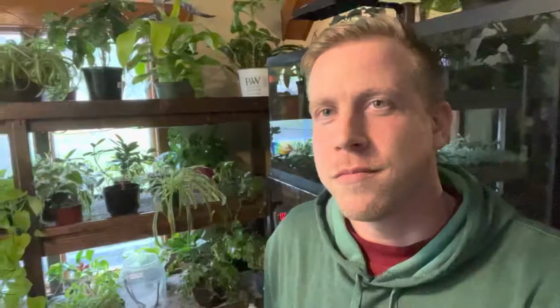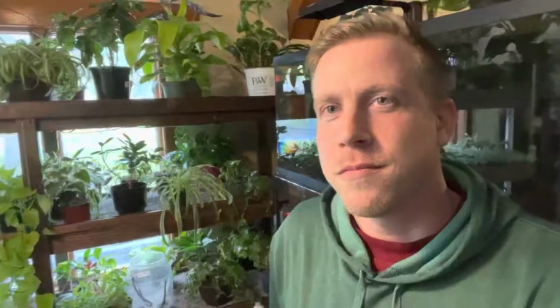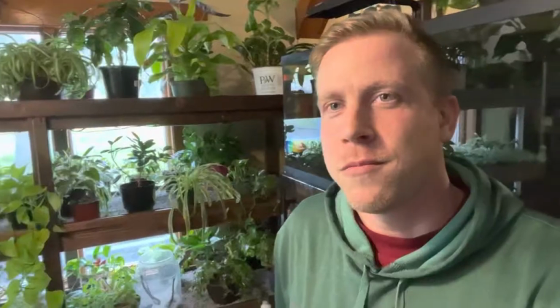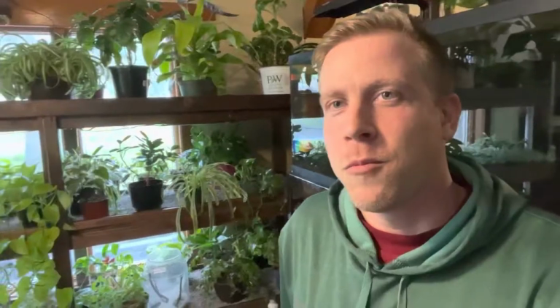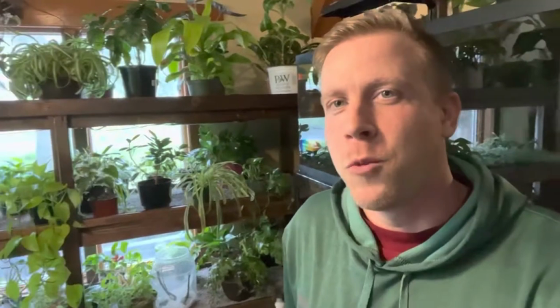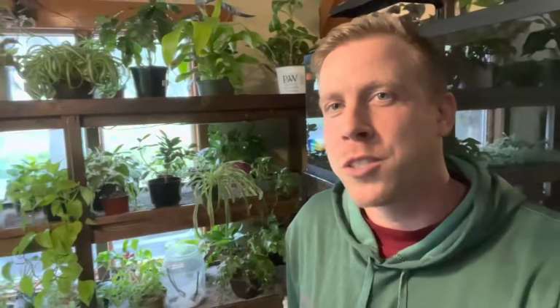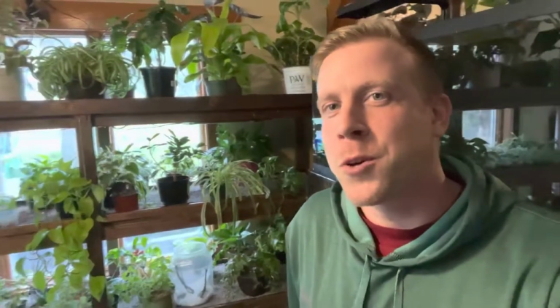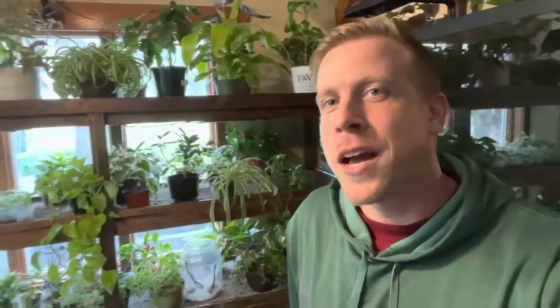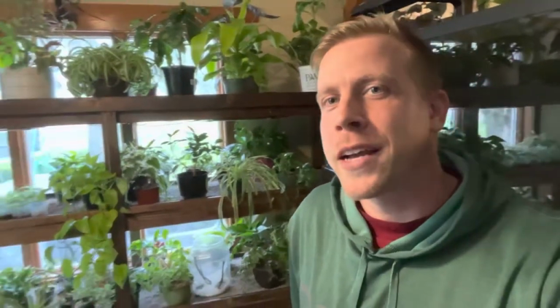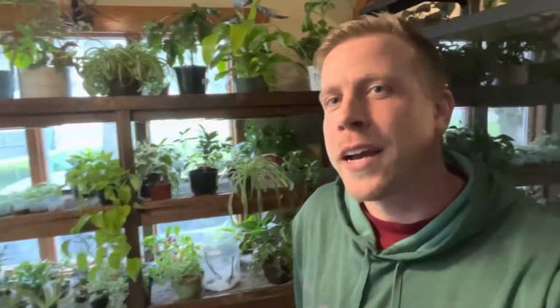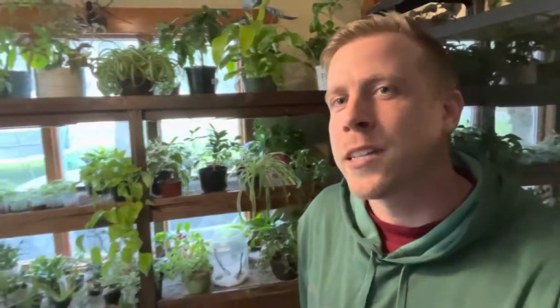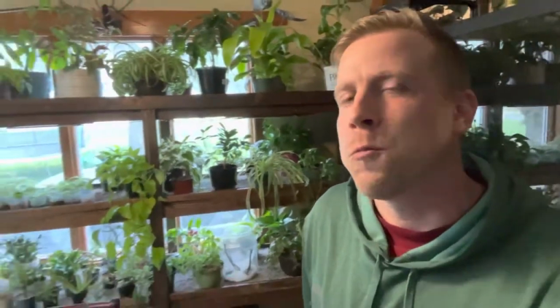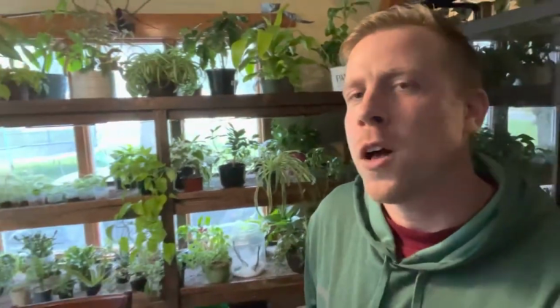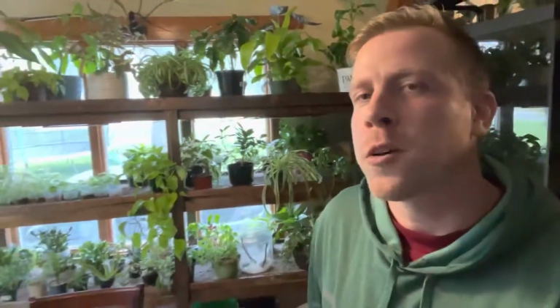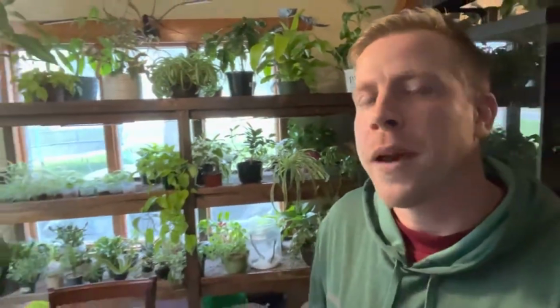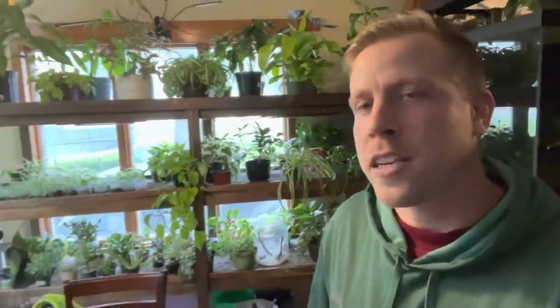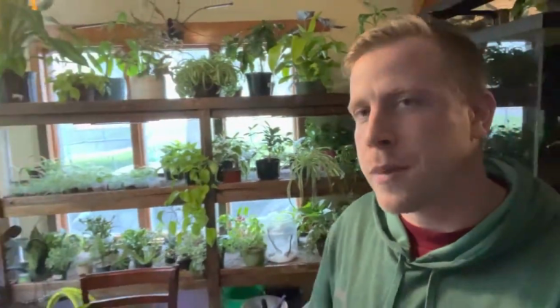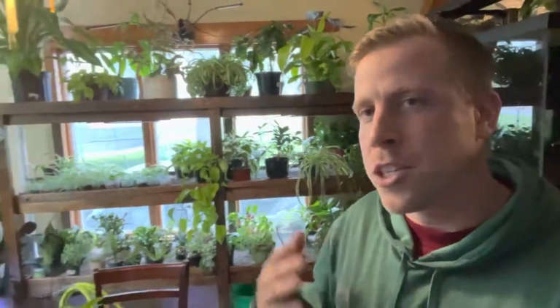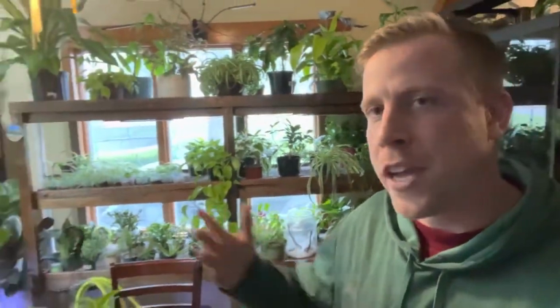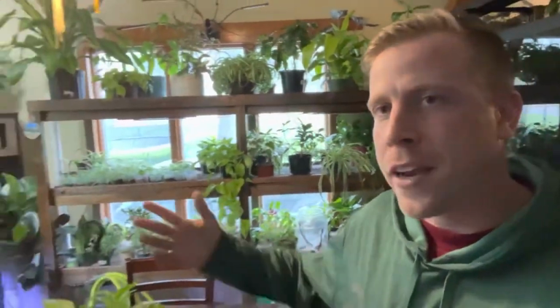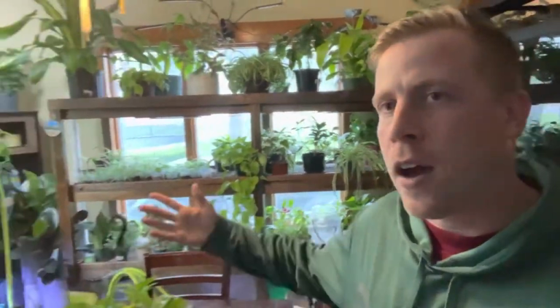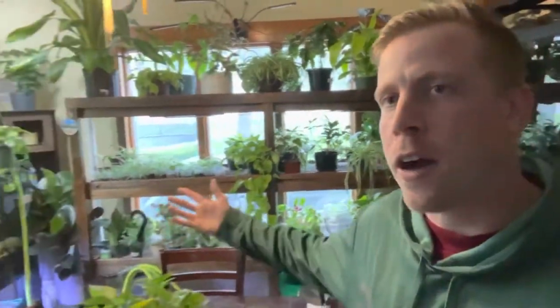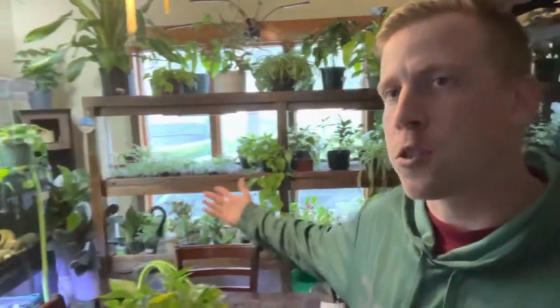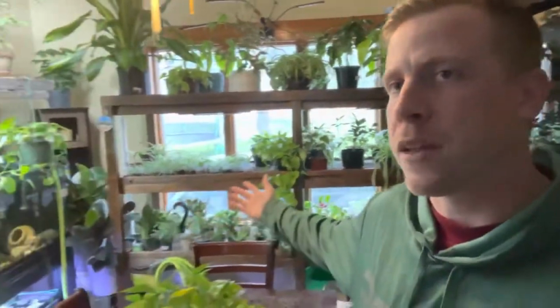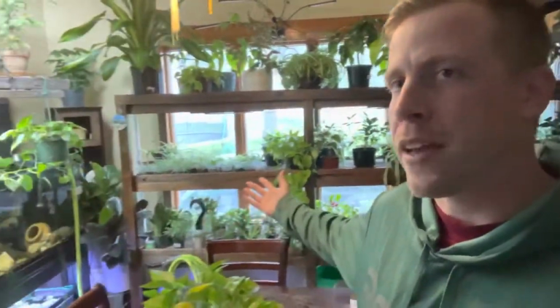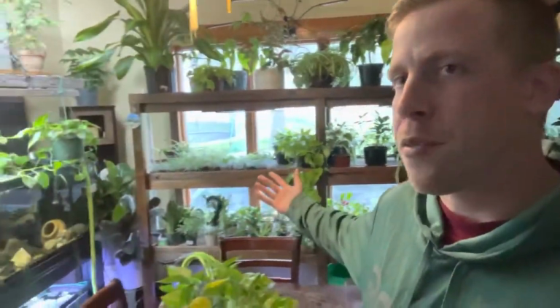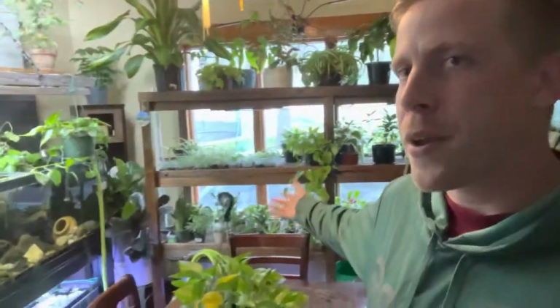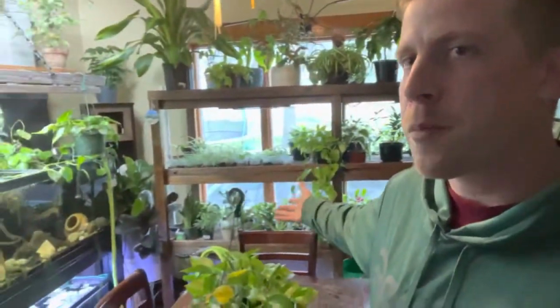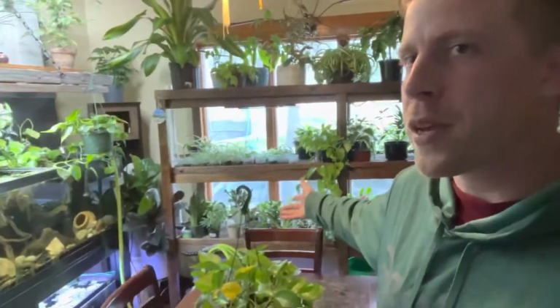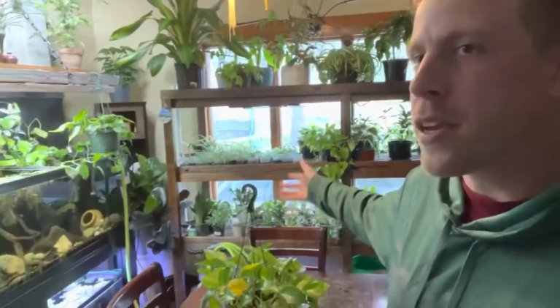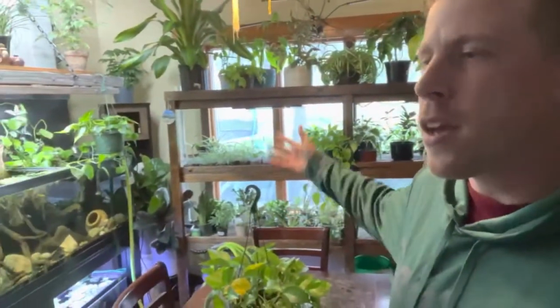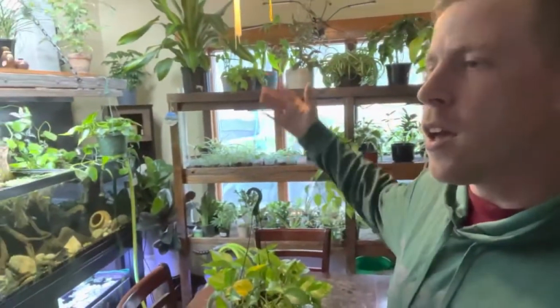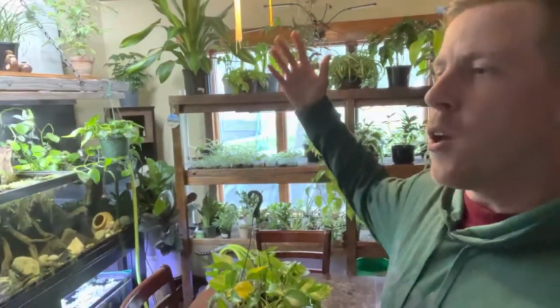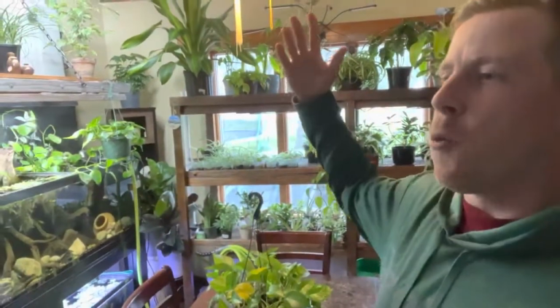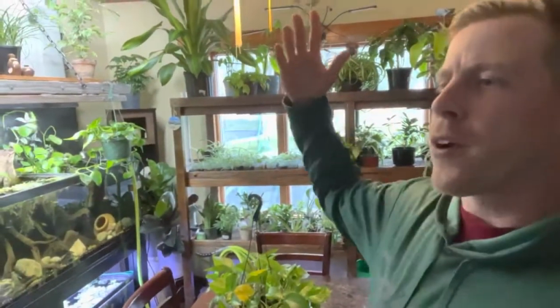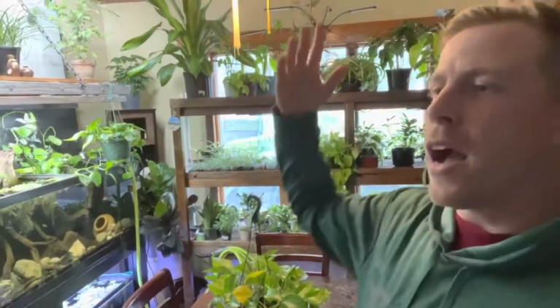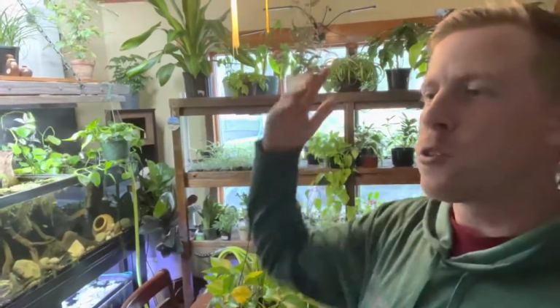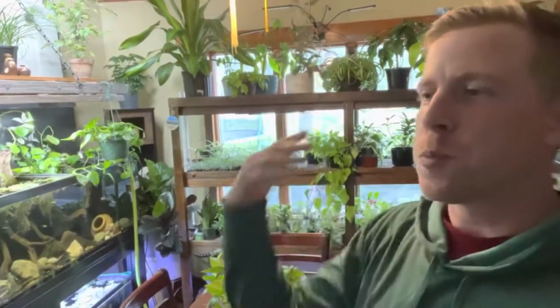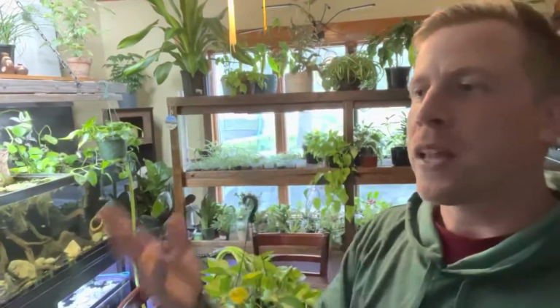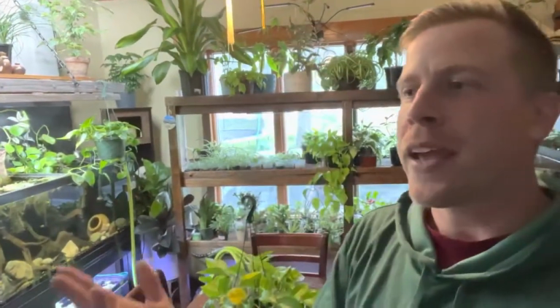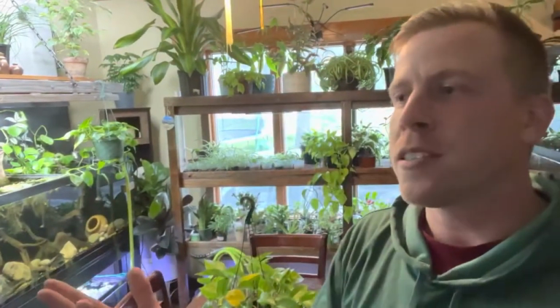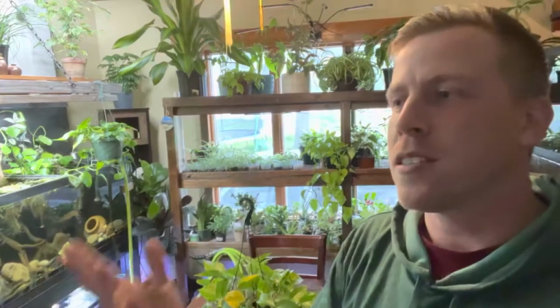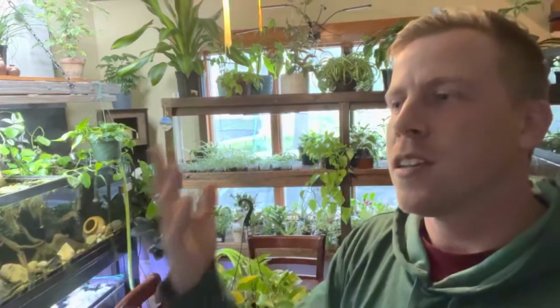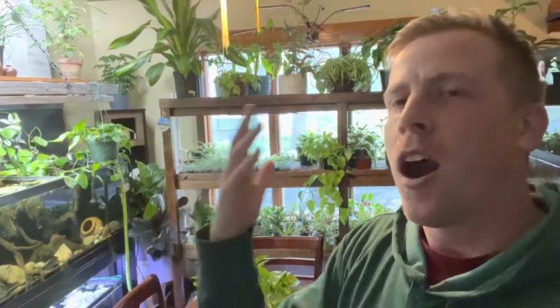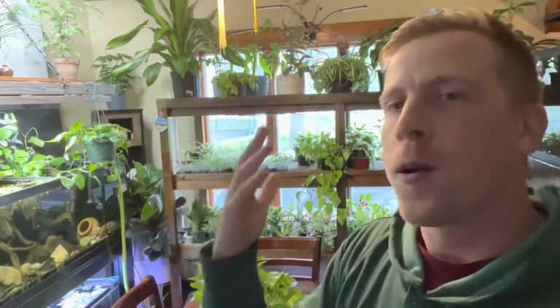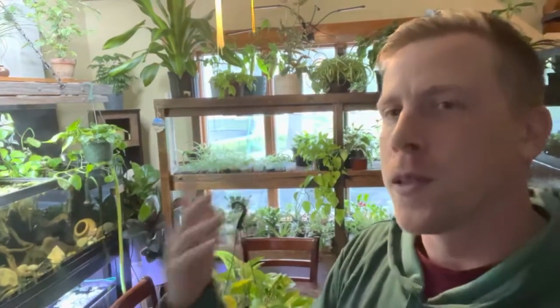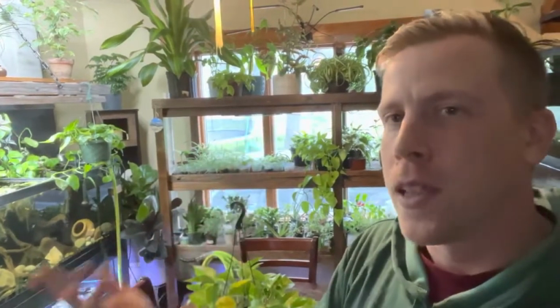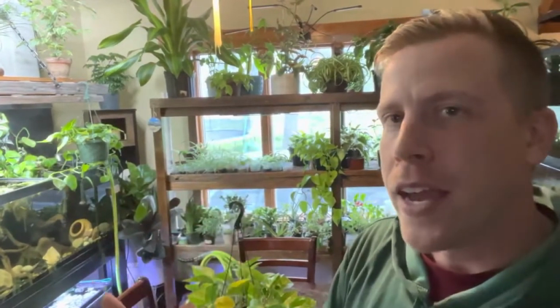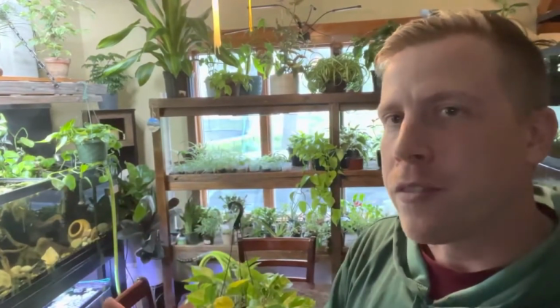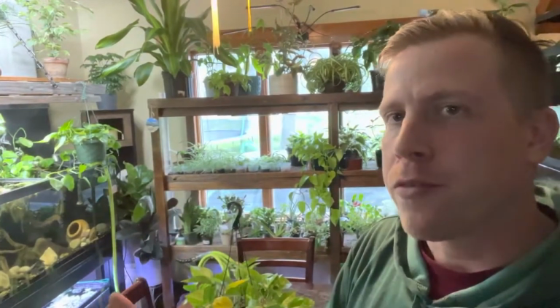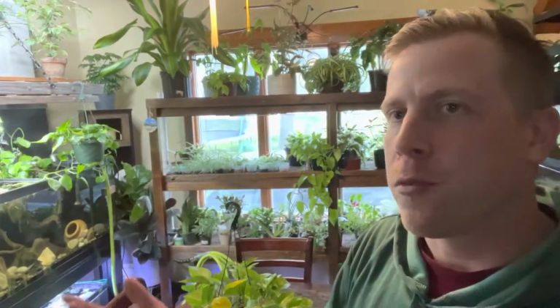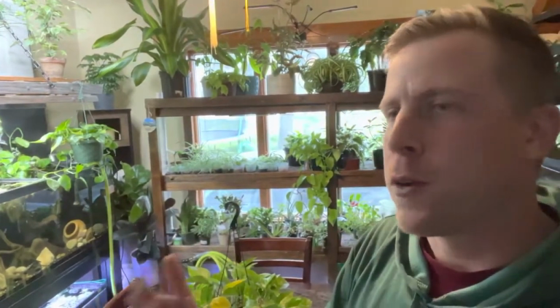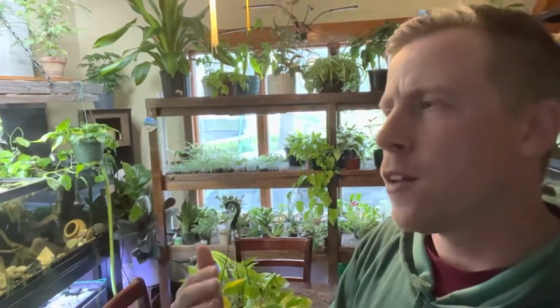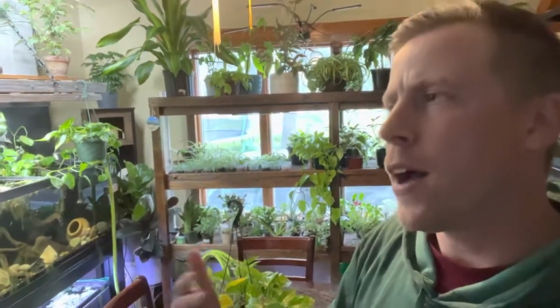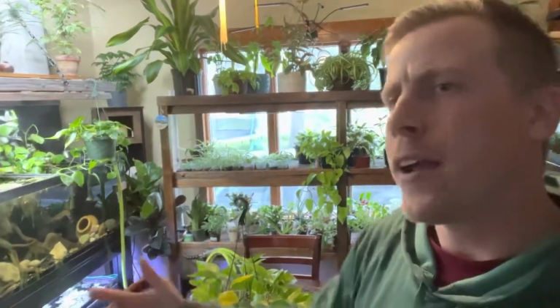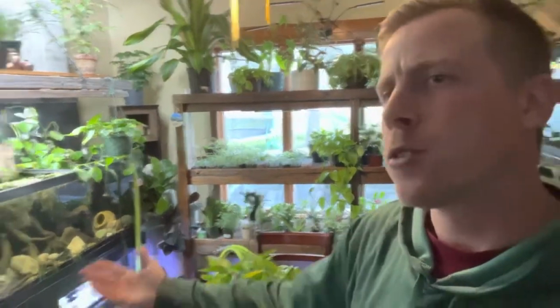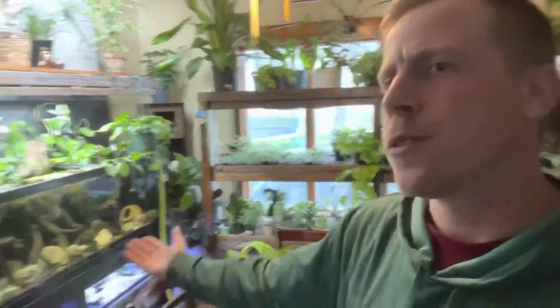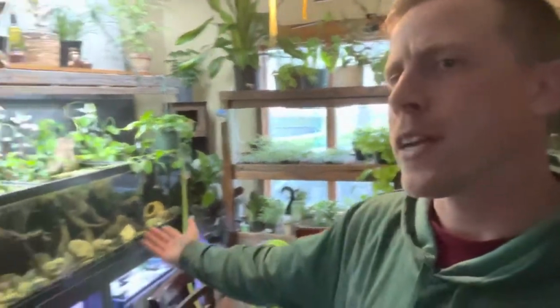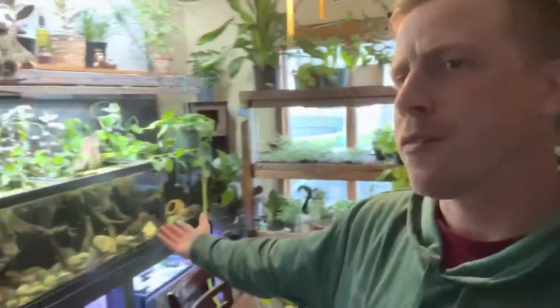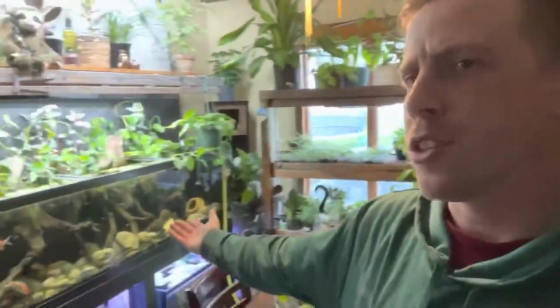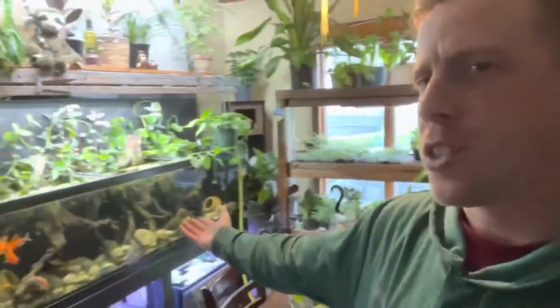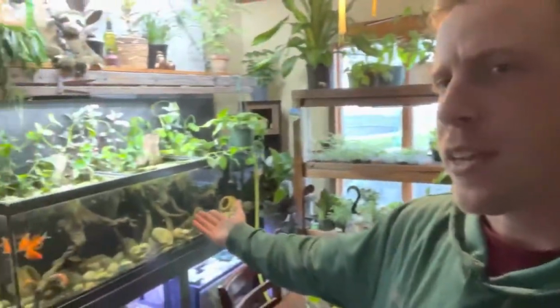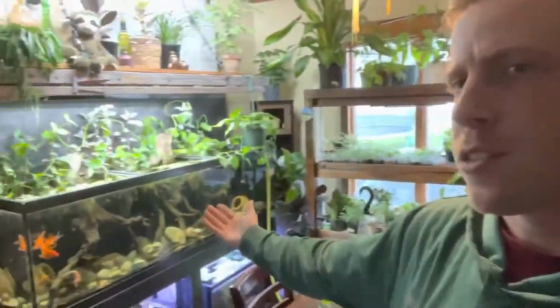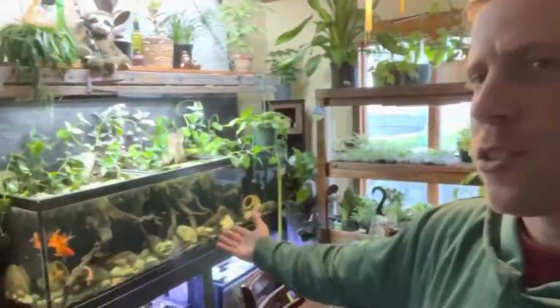What's going on guys? Welcome back to my channel, Houseplant Therapy, where houseplants are life. Well, I also like fish tanks too.